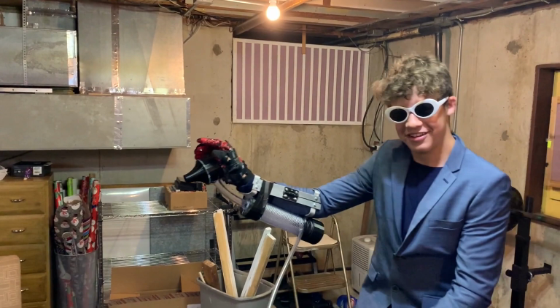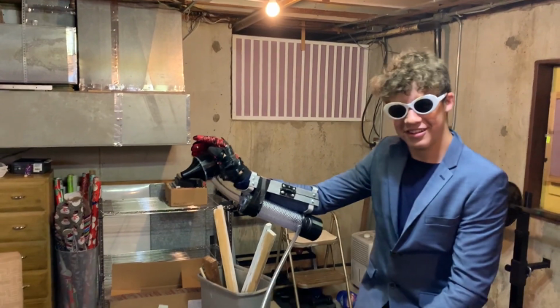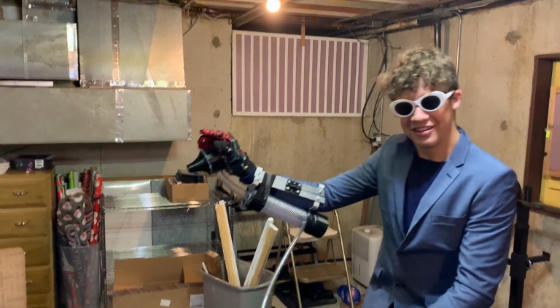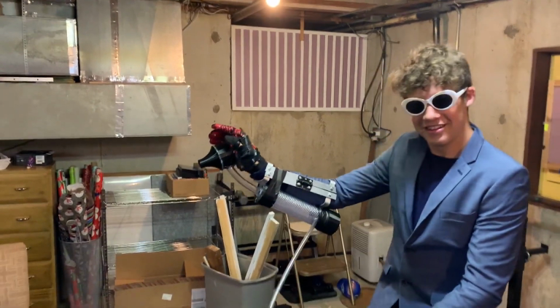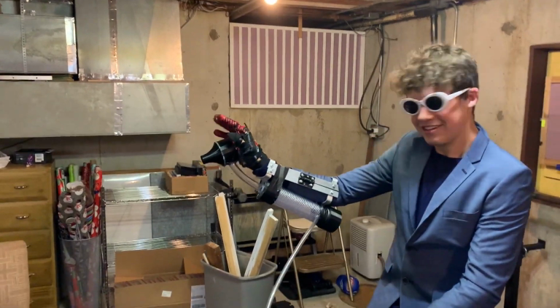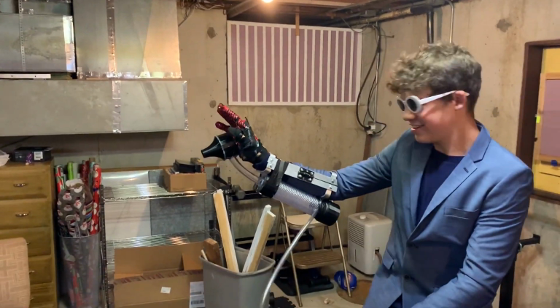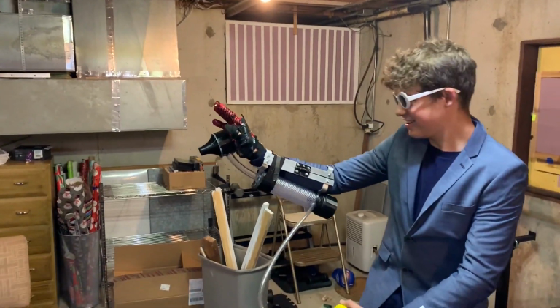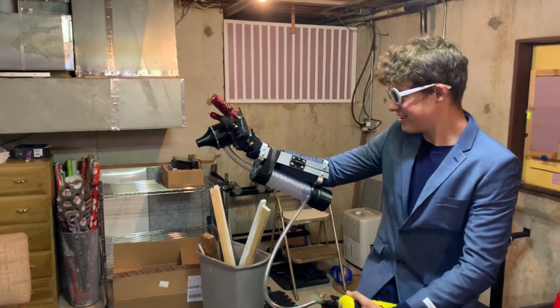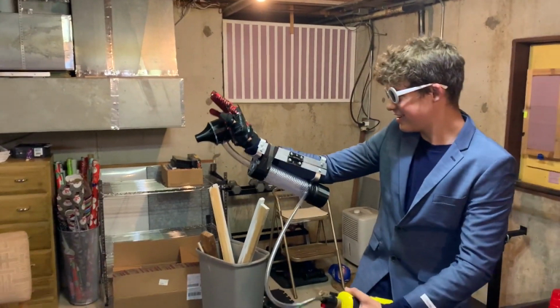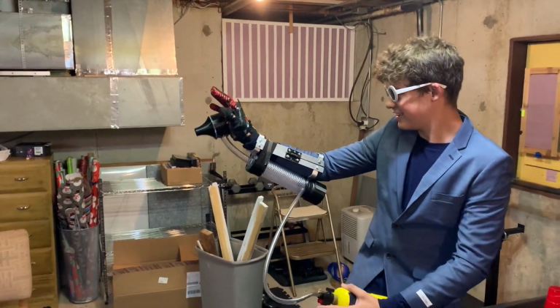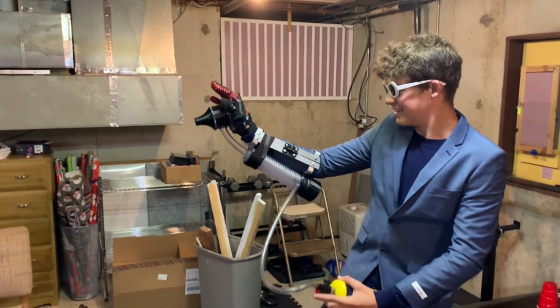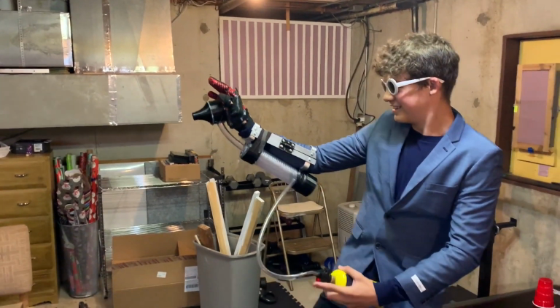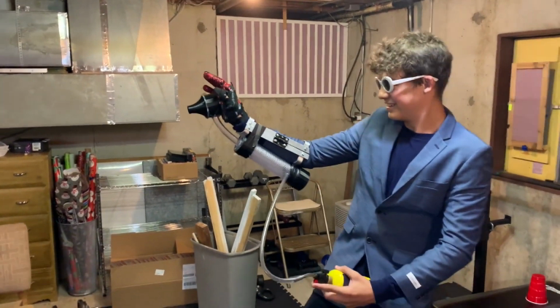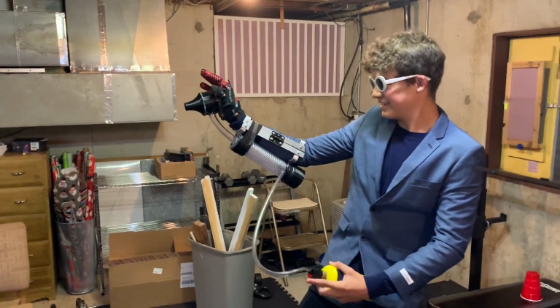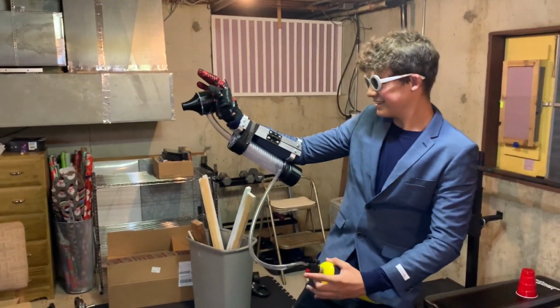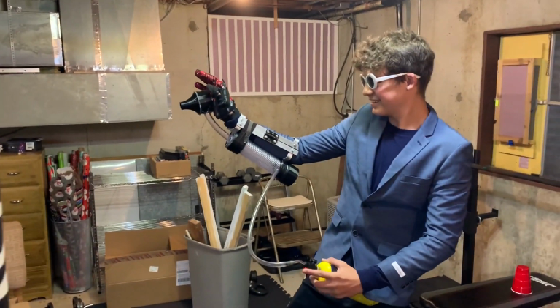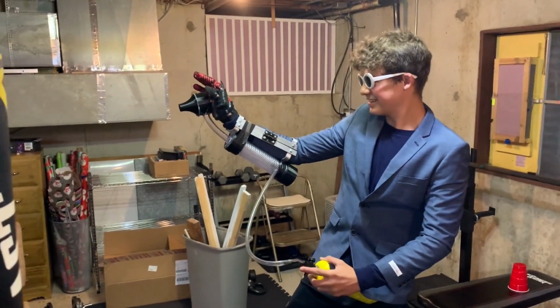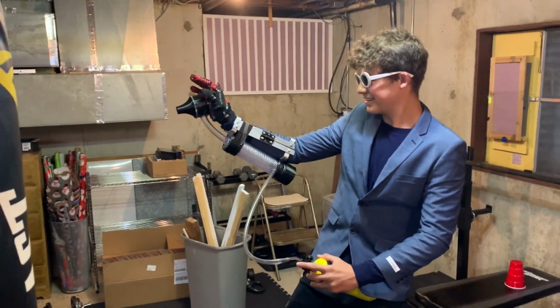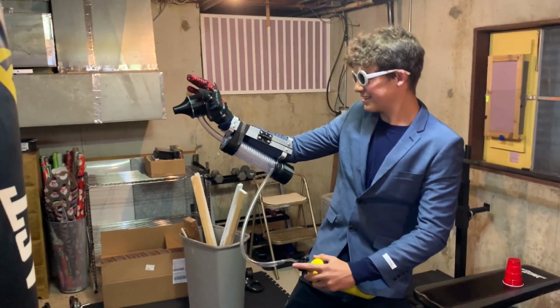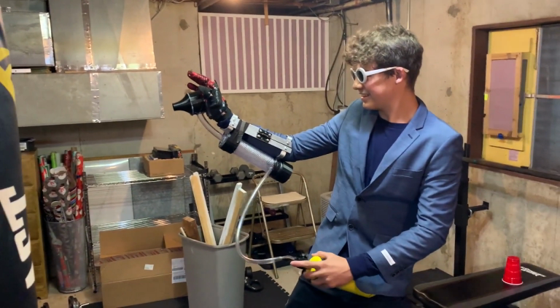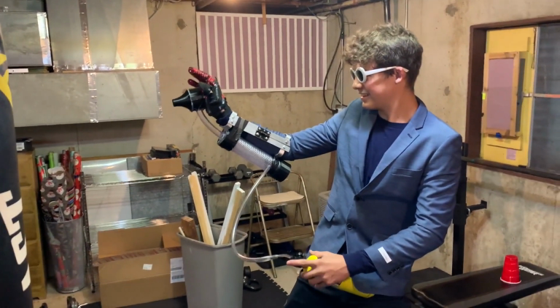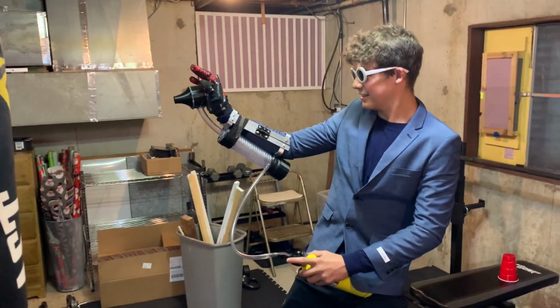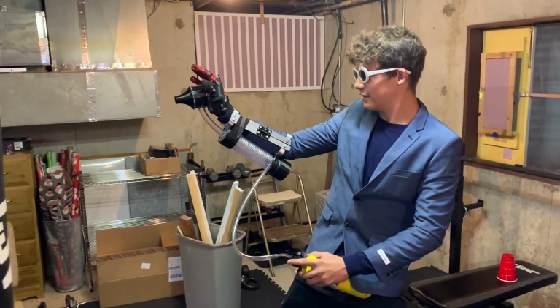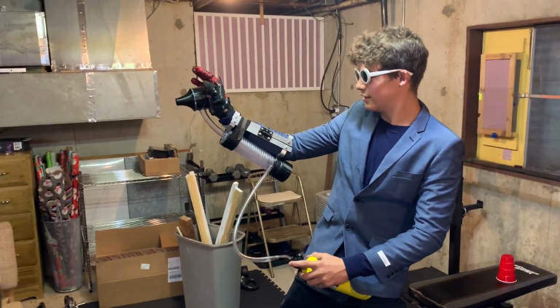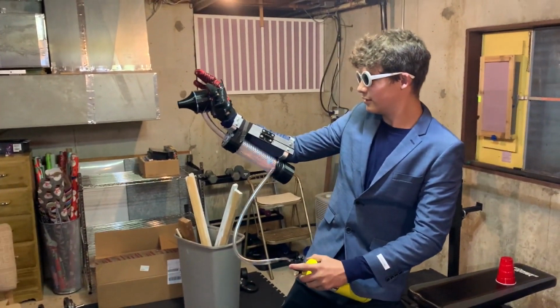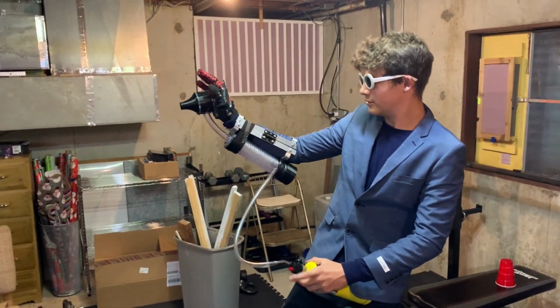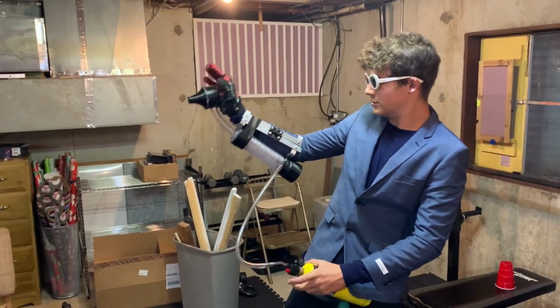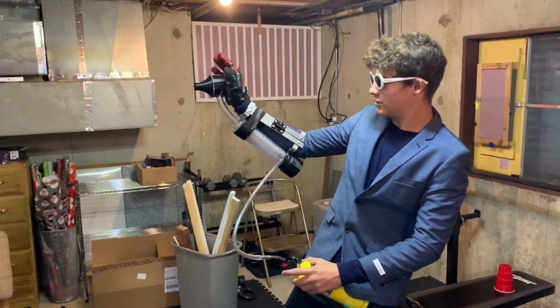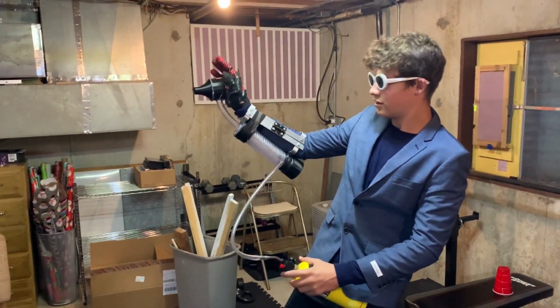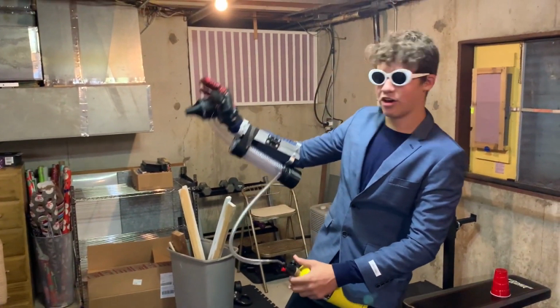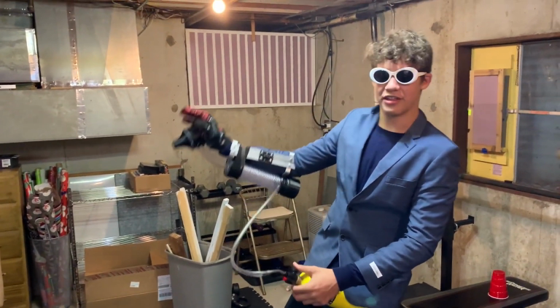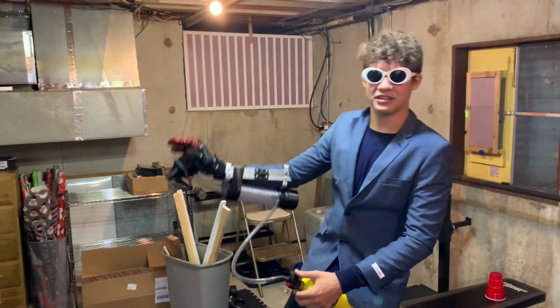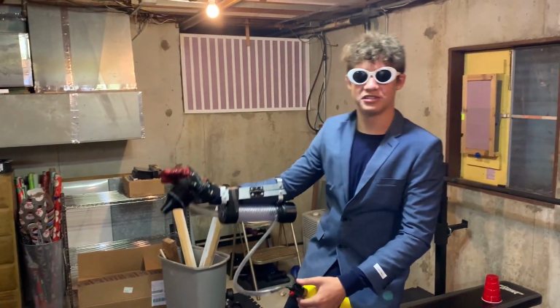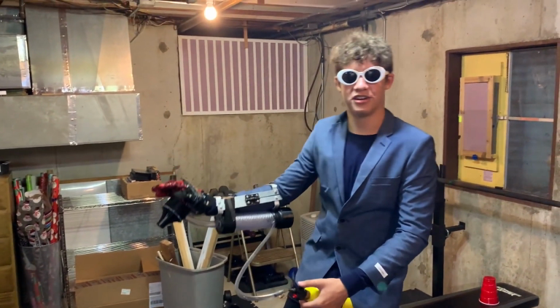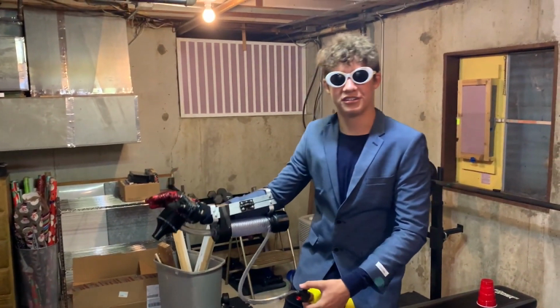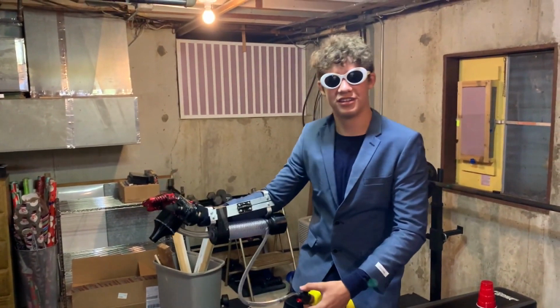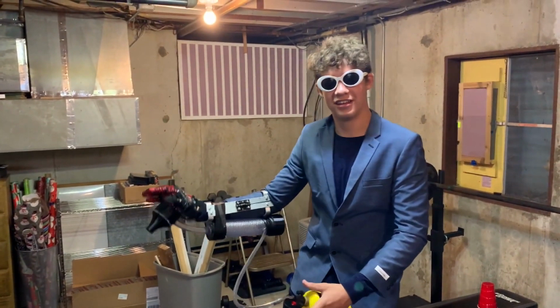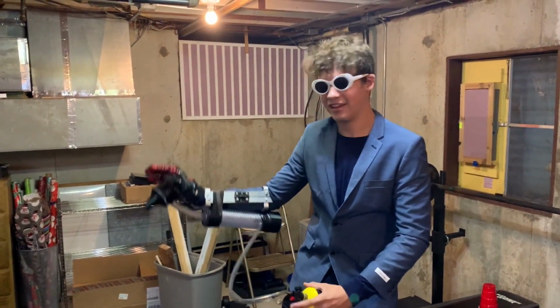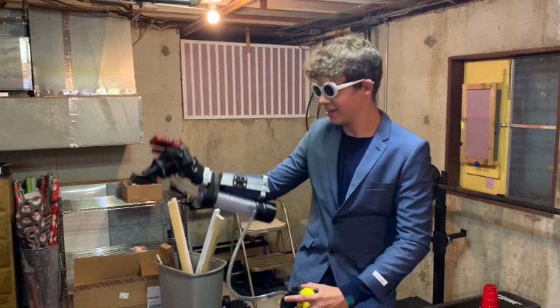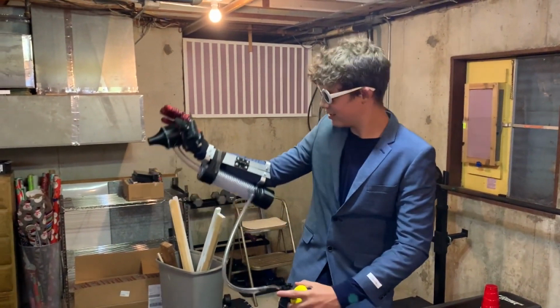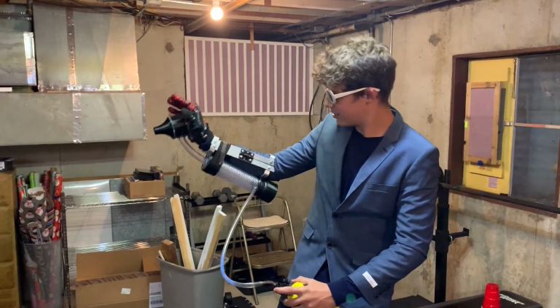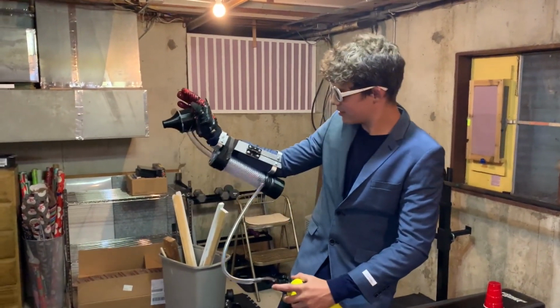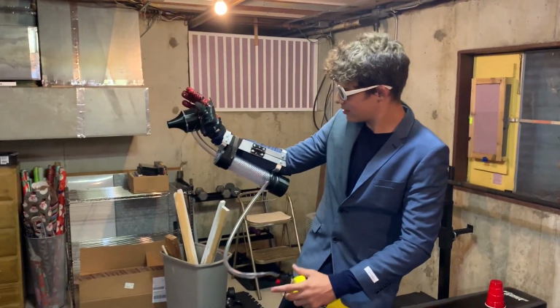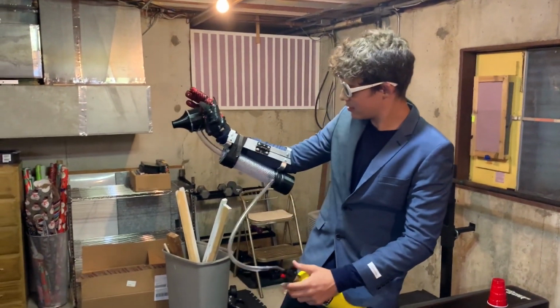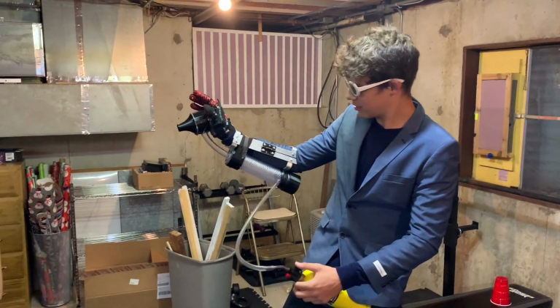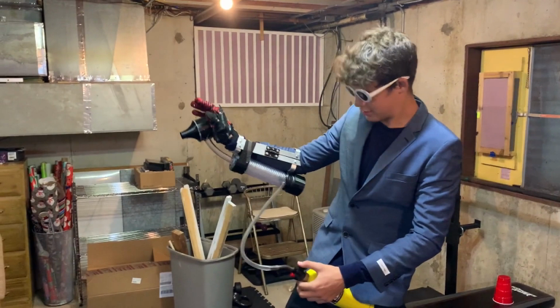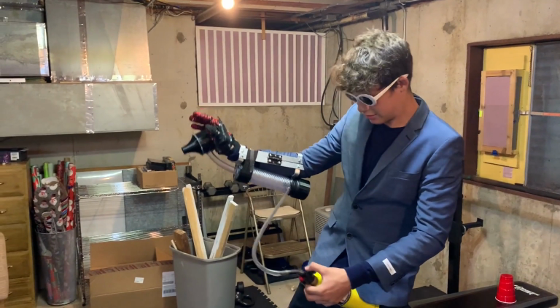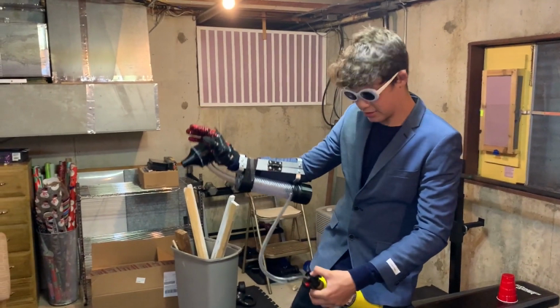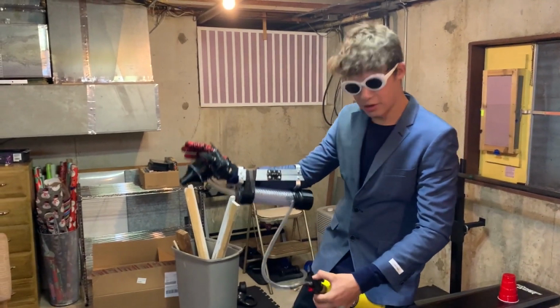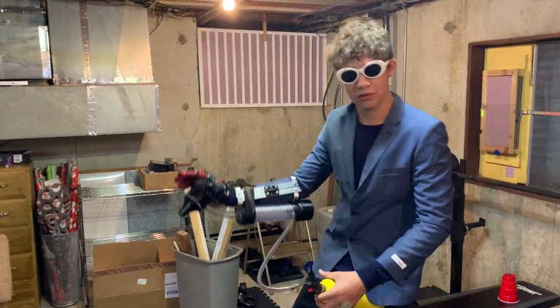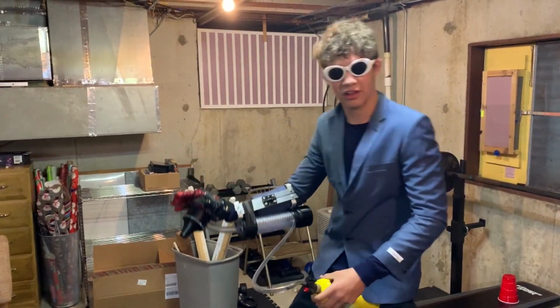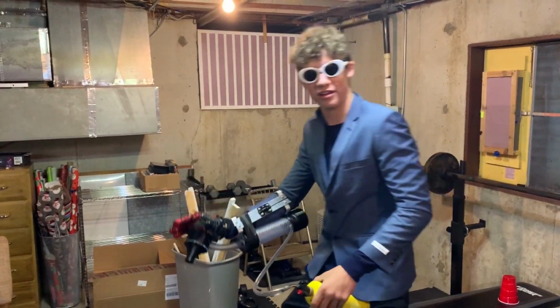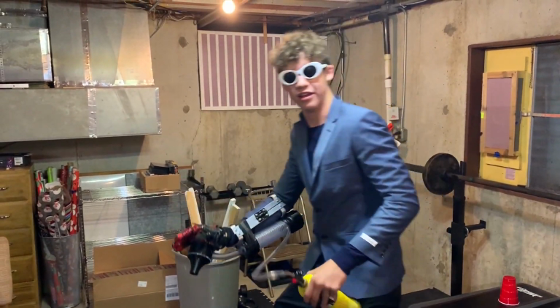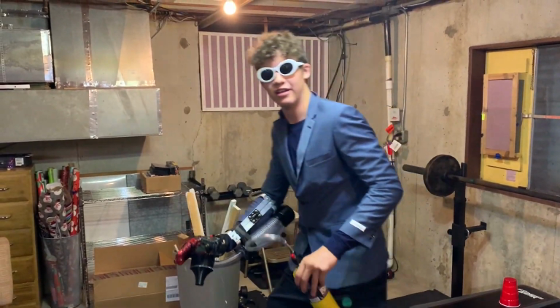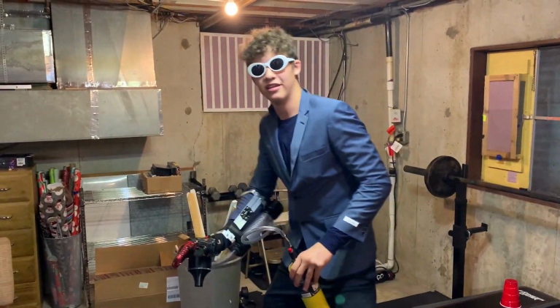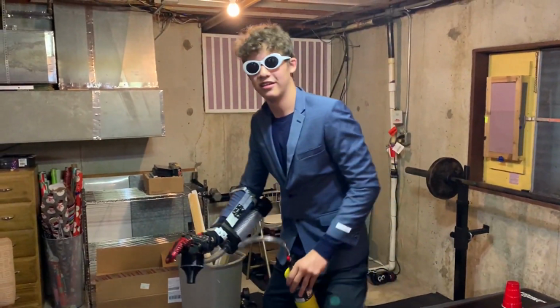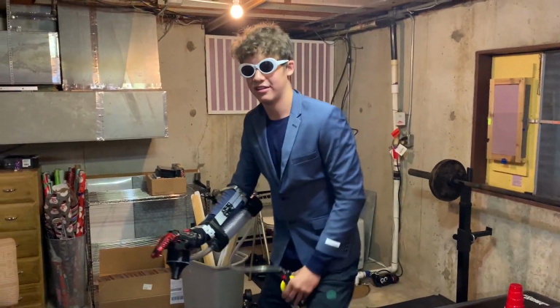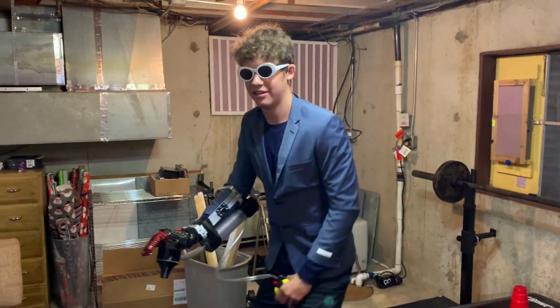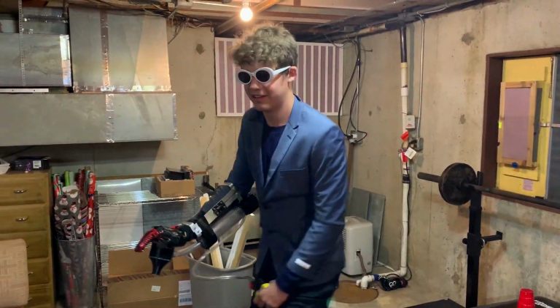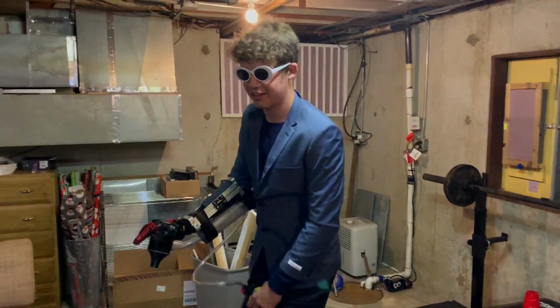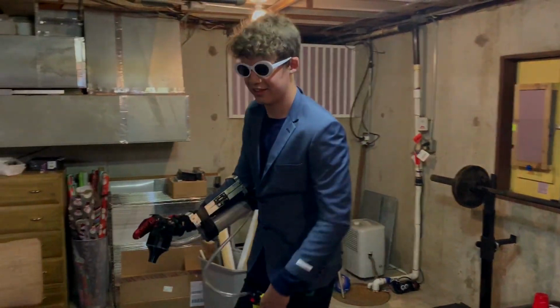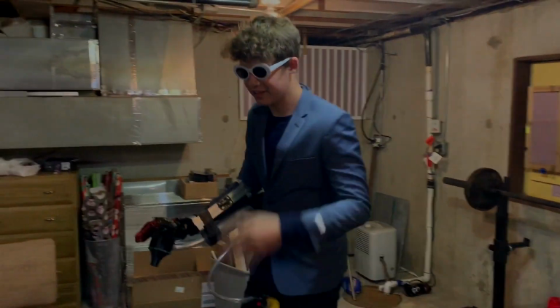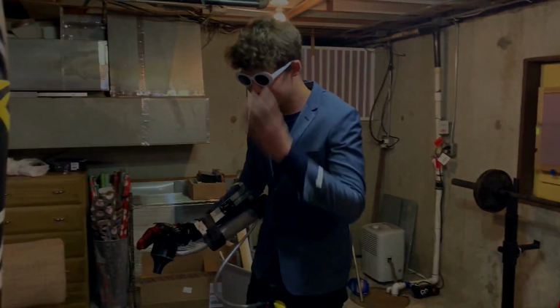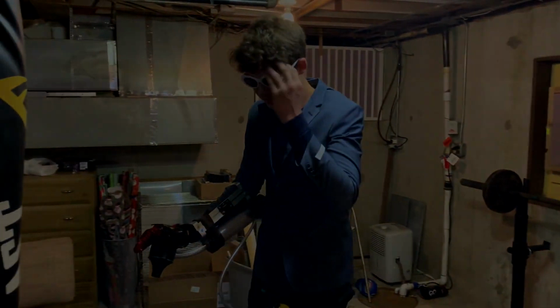I was gonna step back. Oh, that sucks. Hold on — it's broken now.